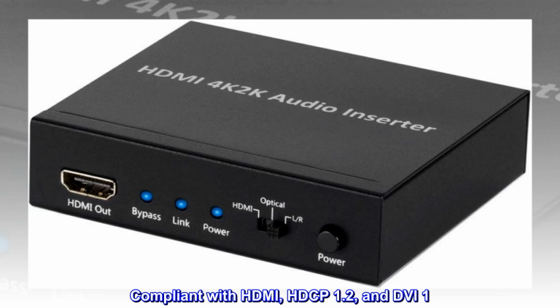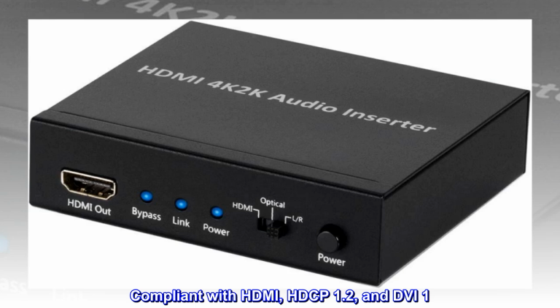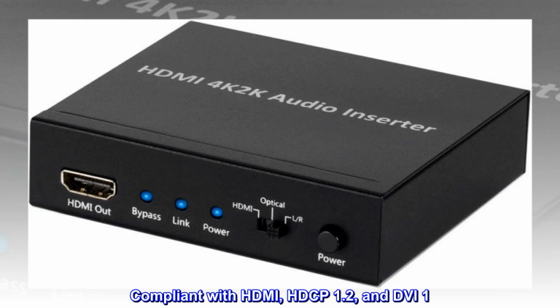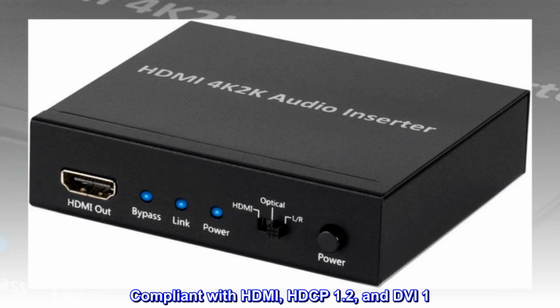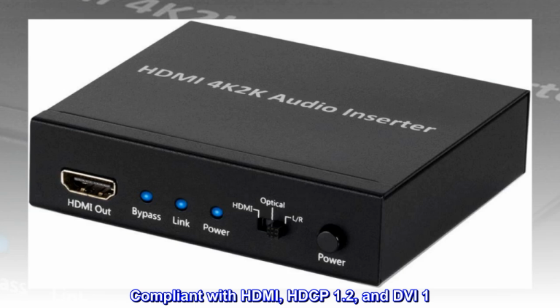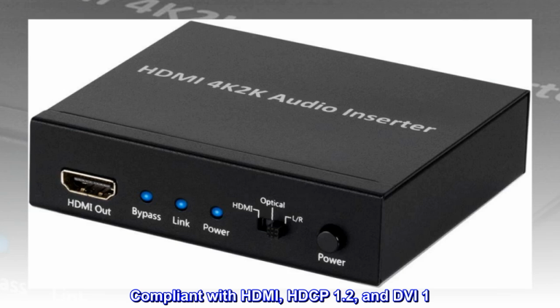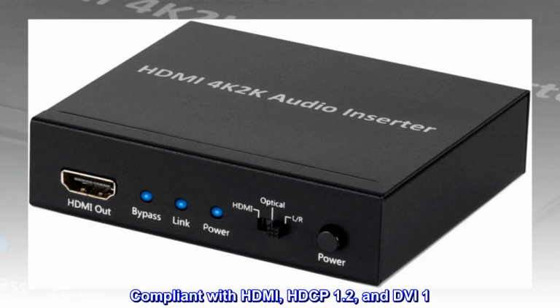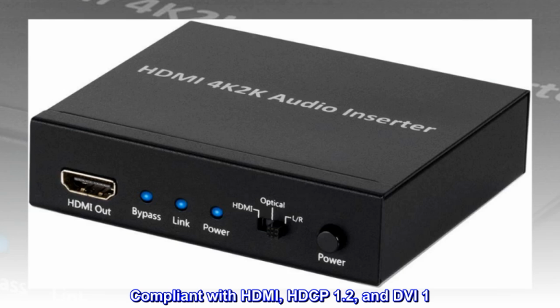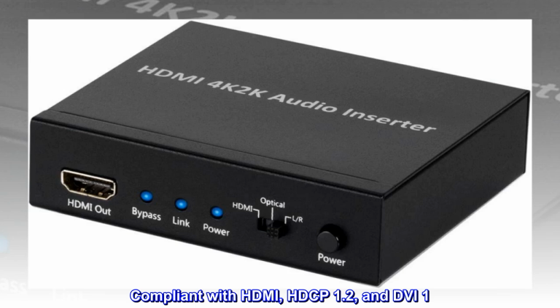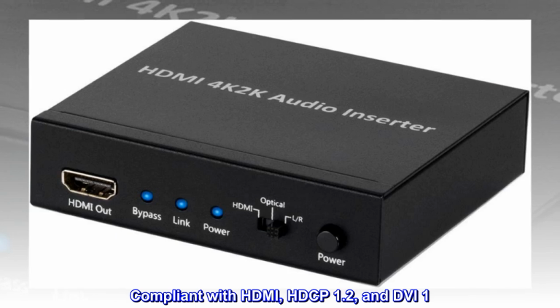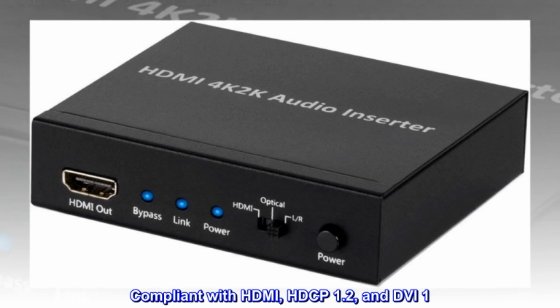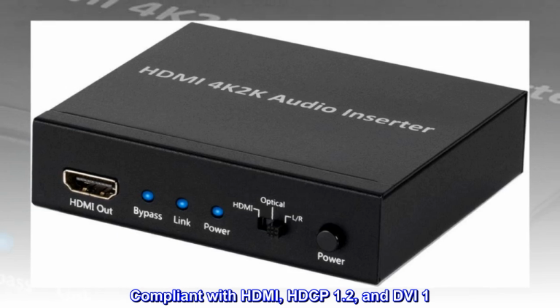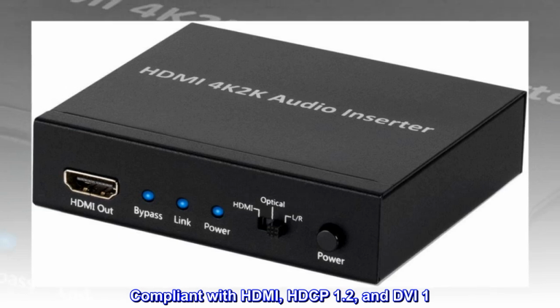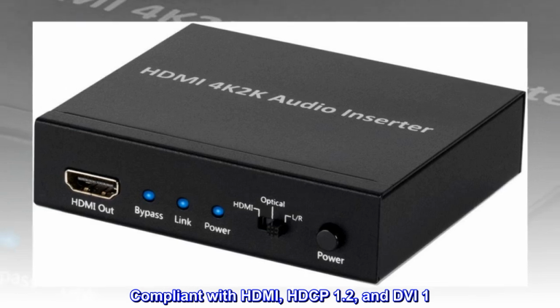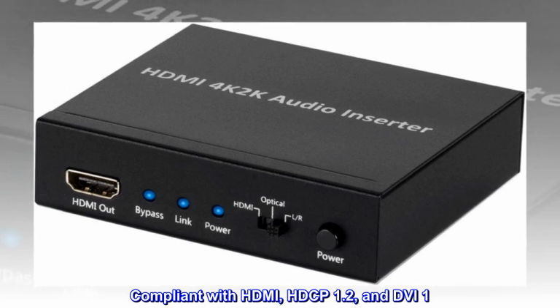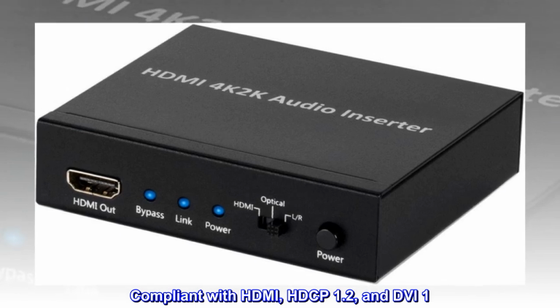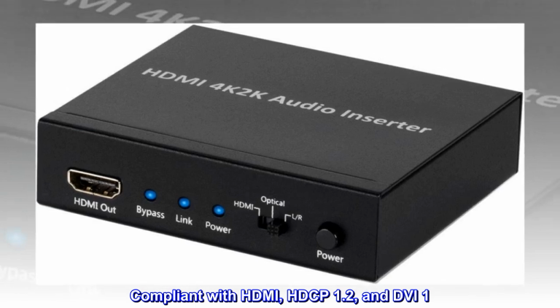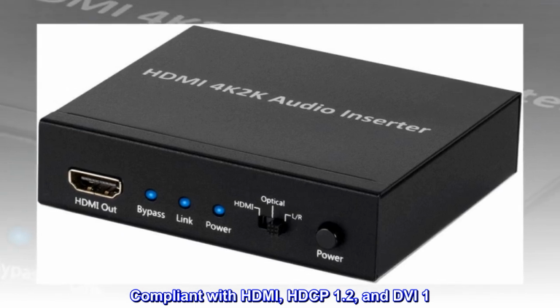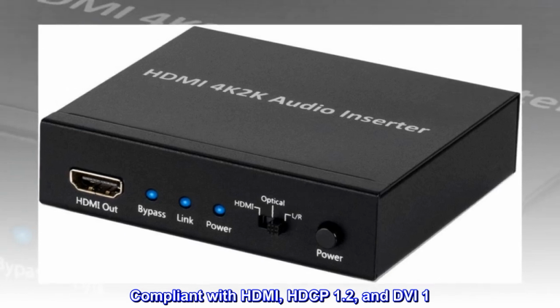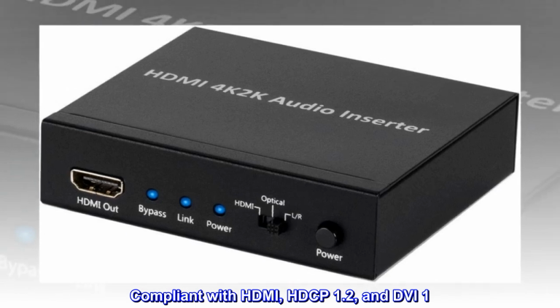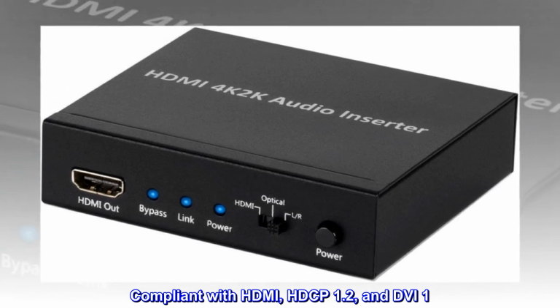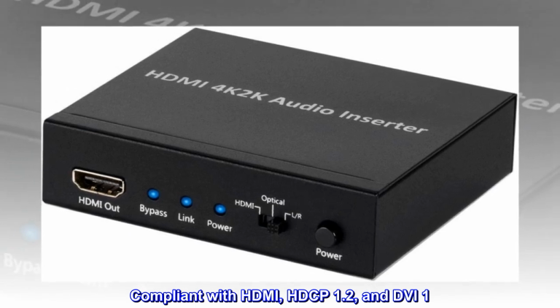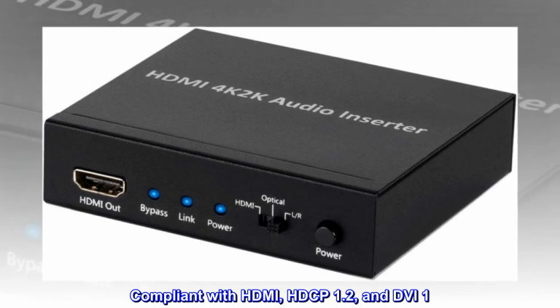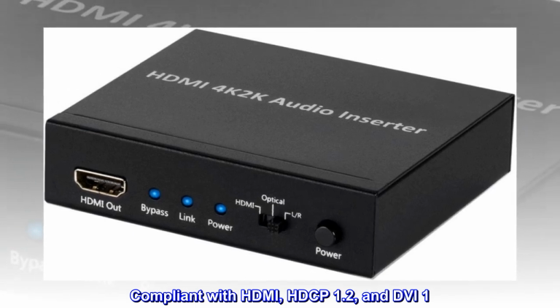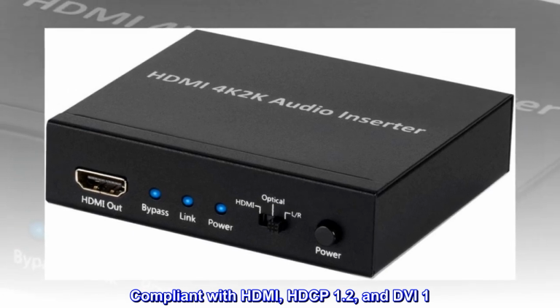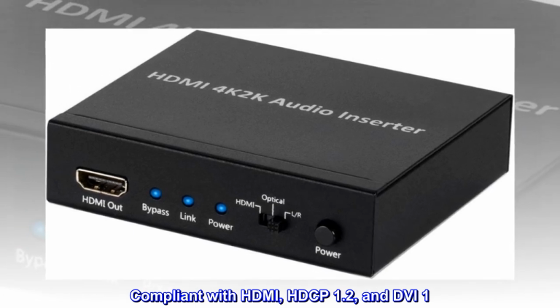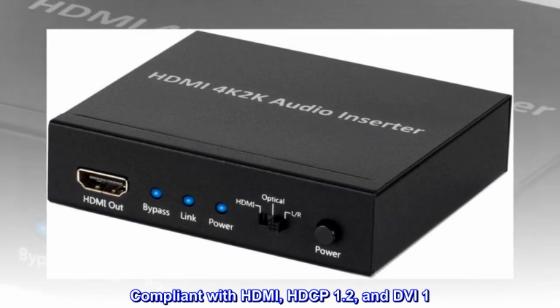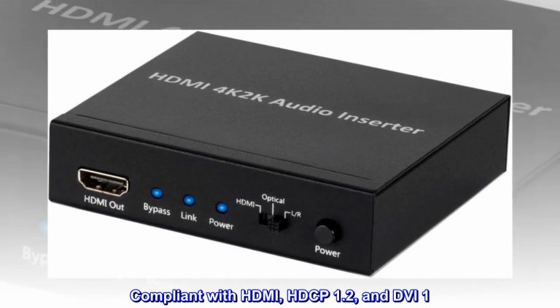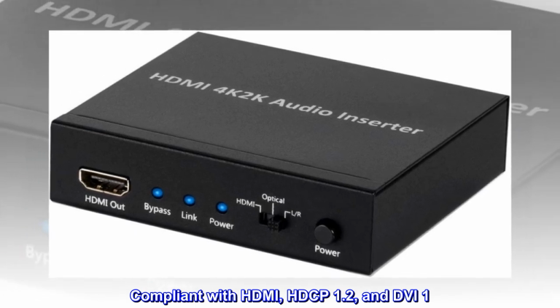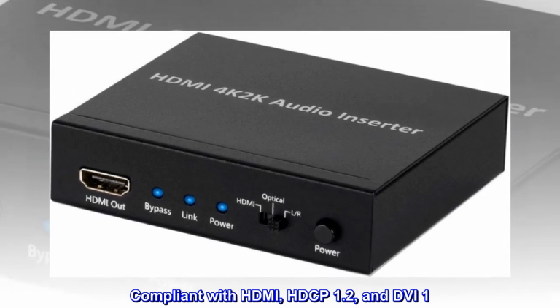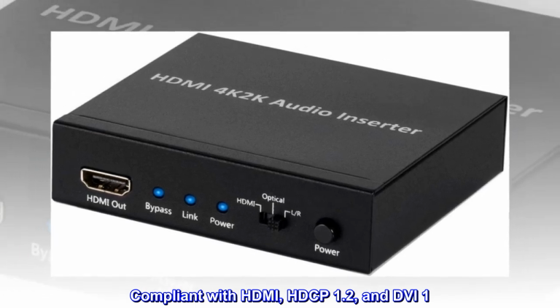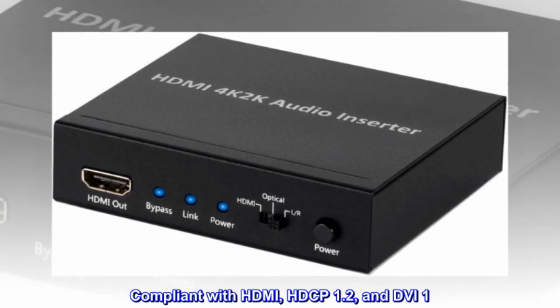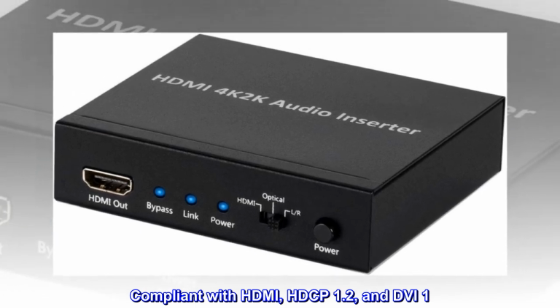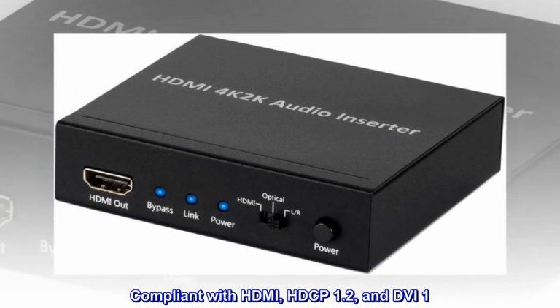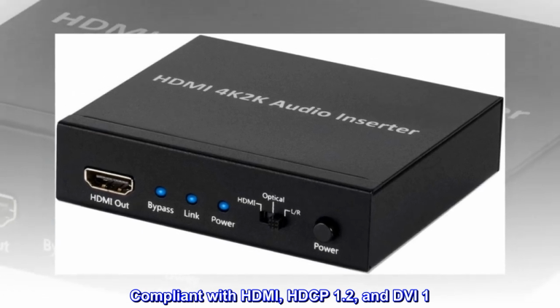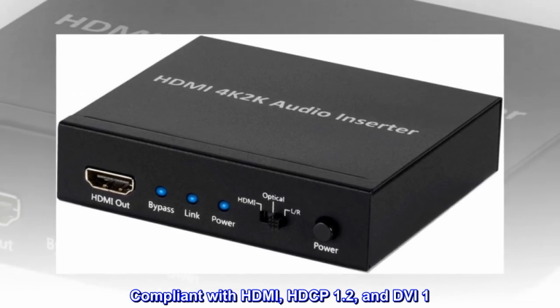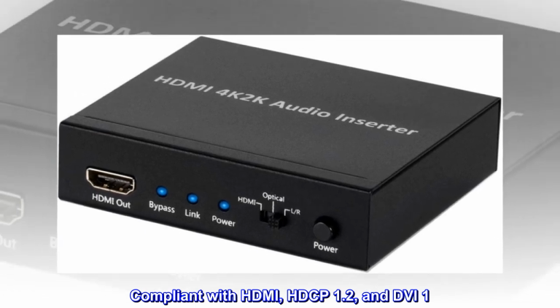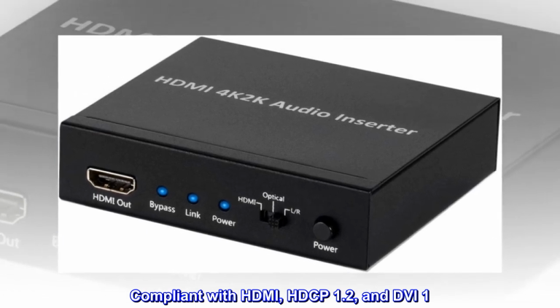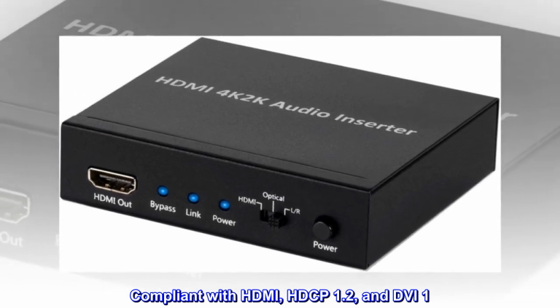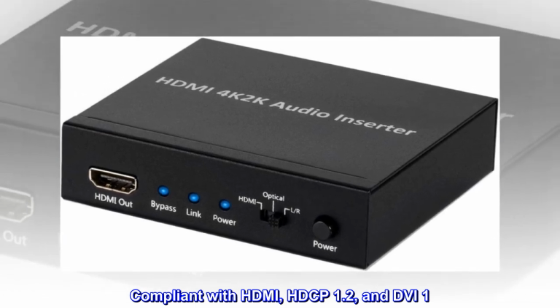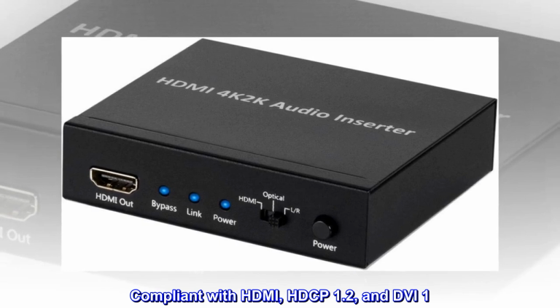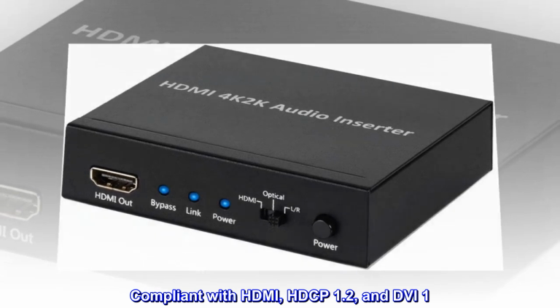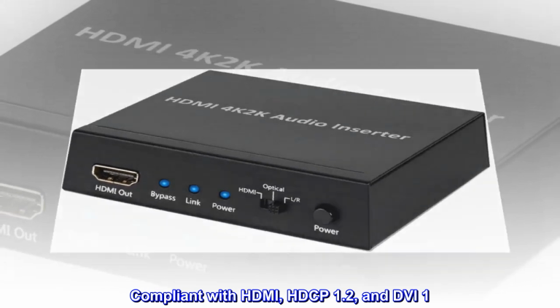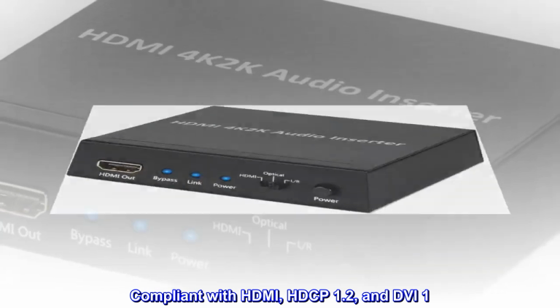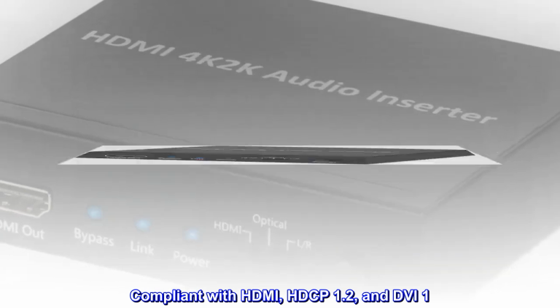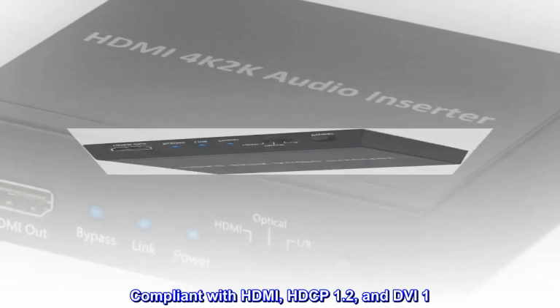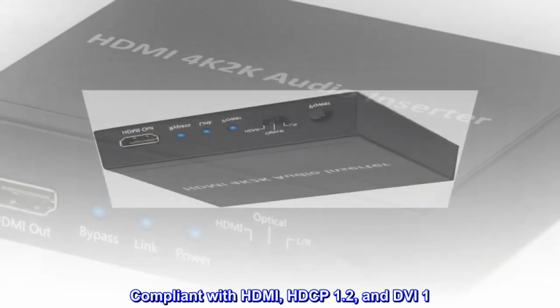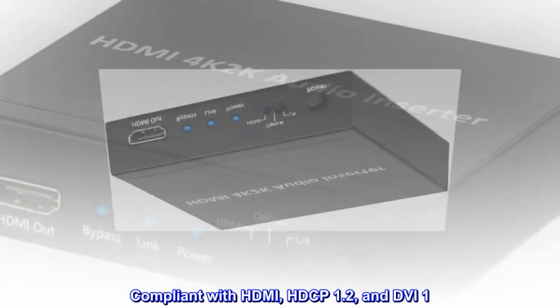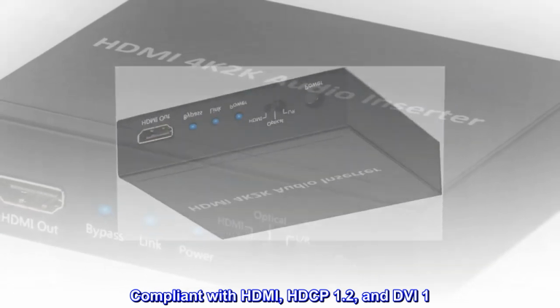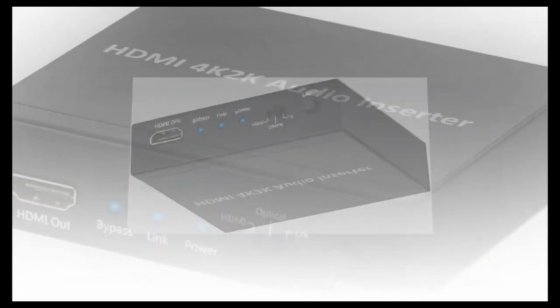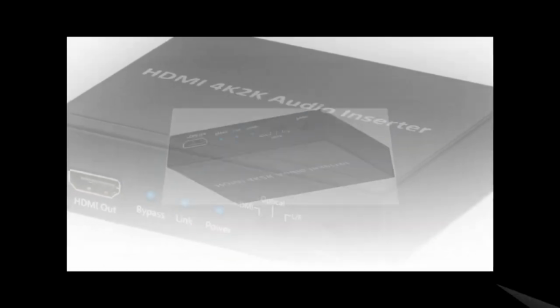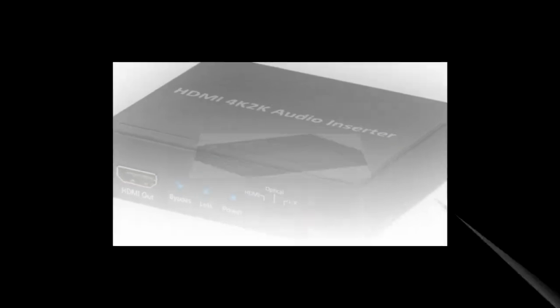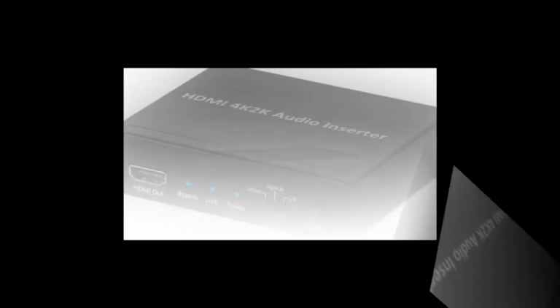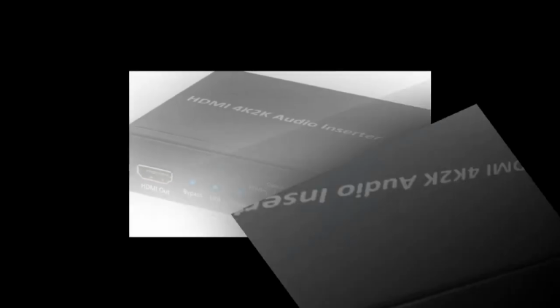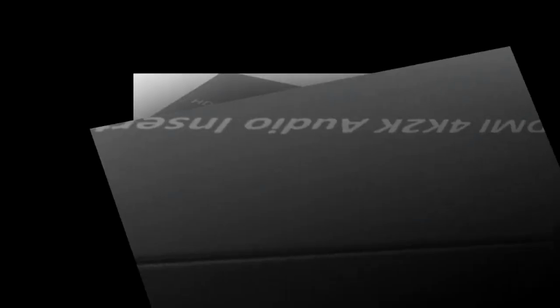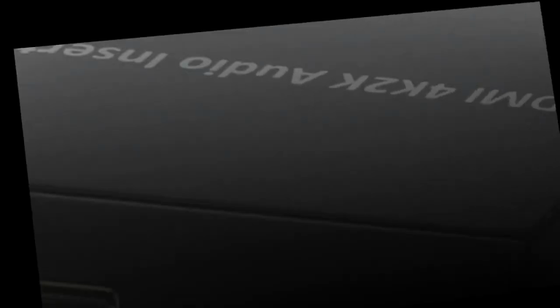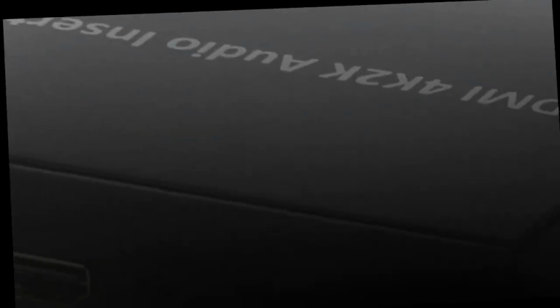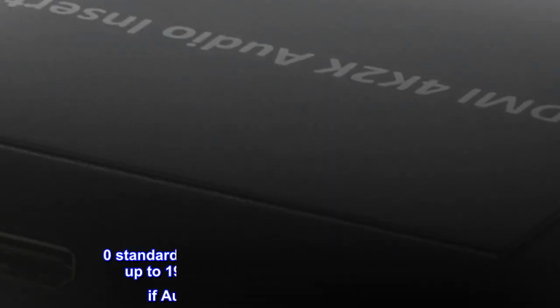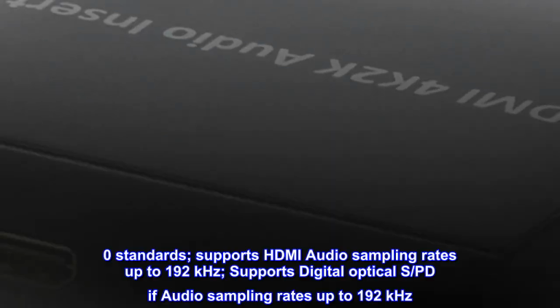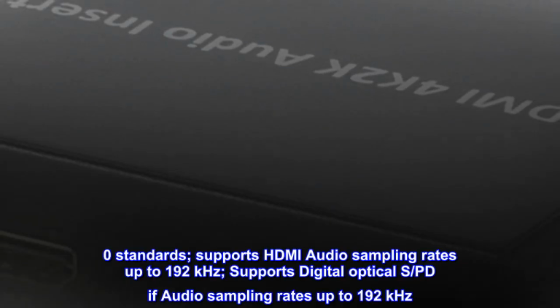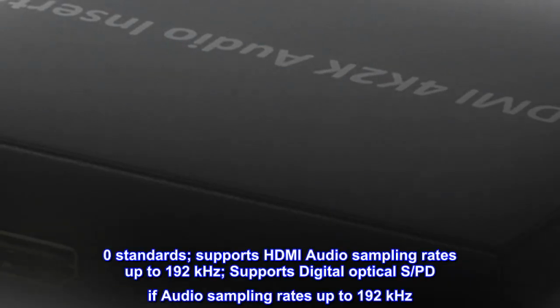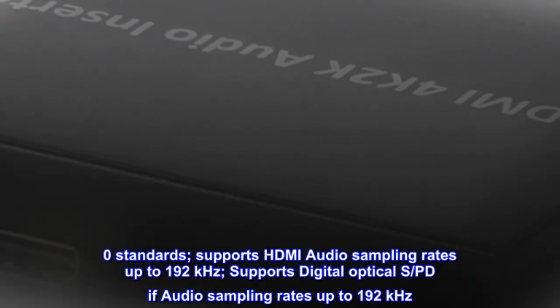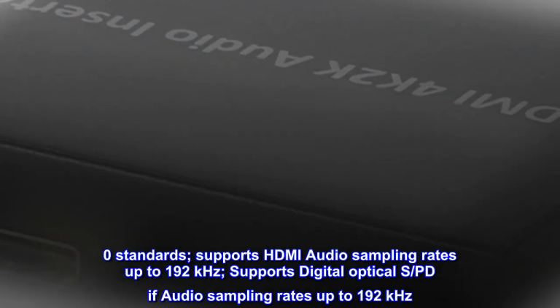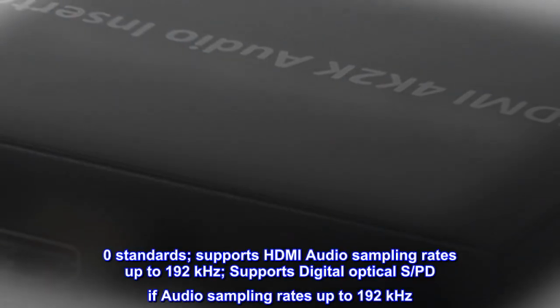Compliant with HDMI, HDCP 1.2, and DVI-1. Zero standards.